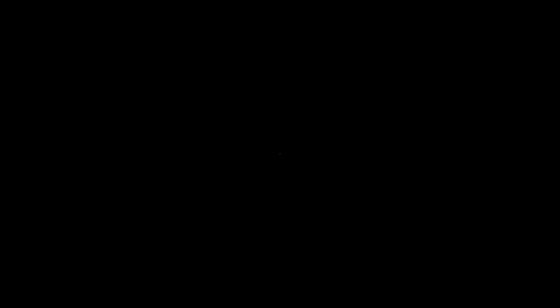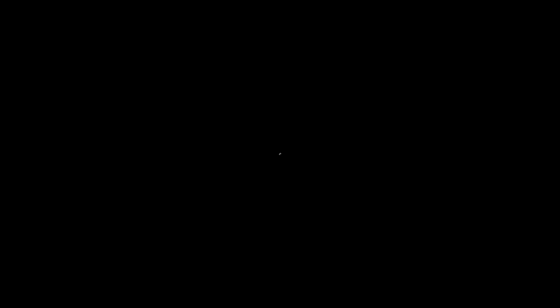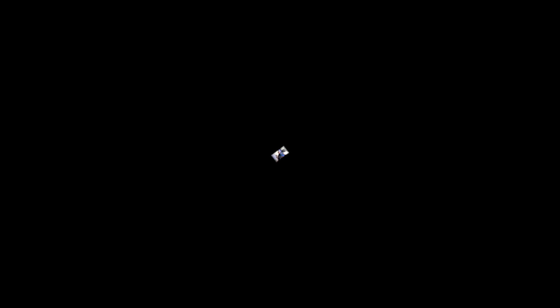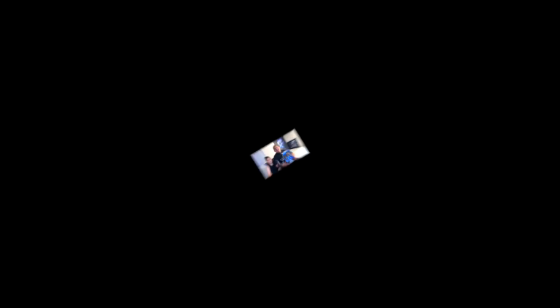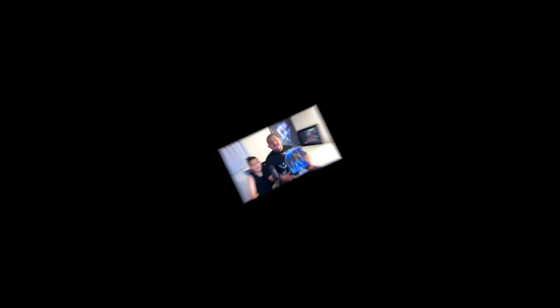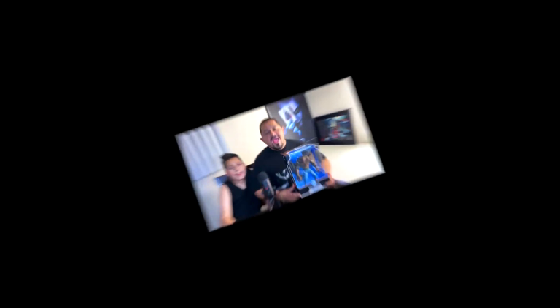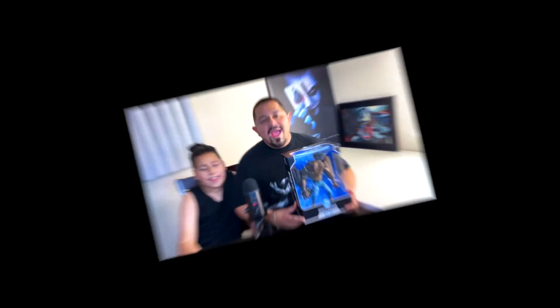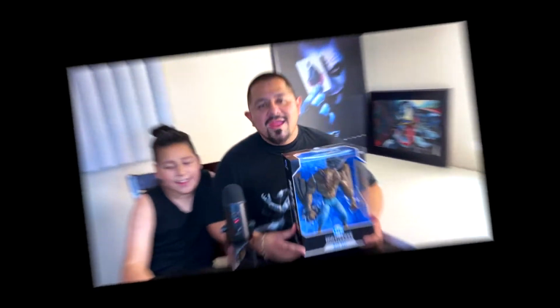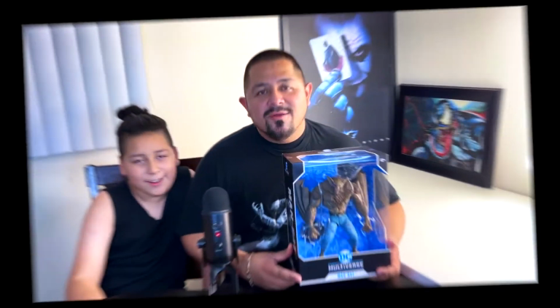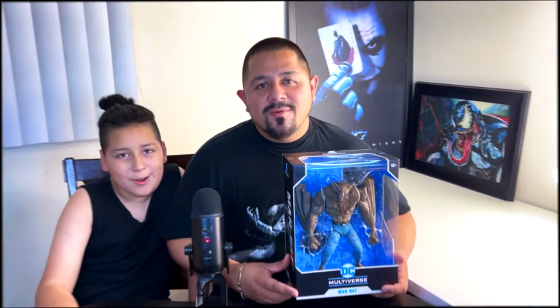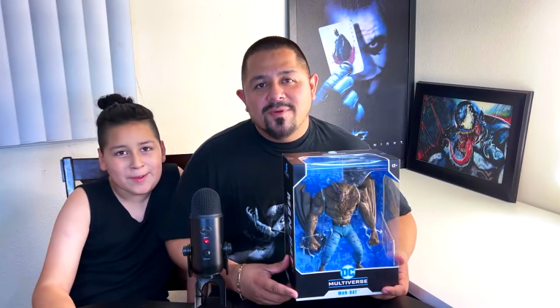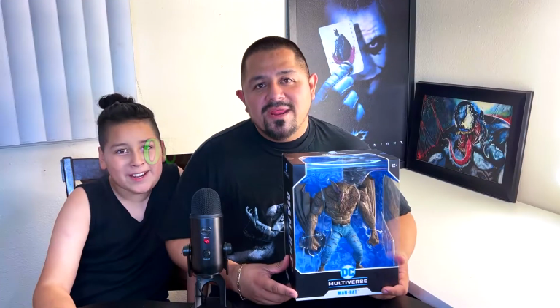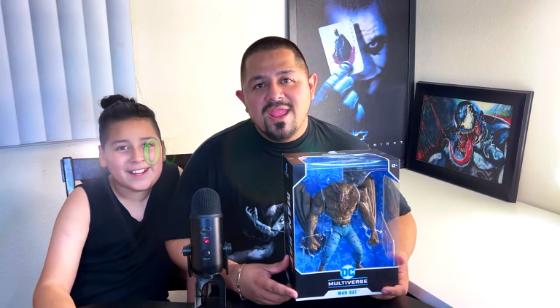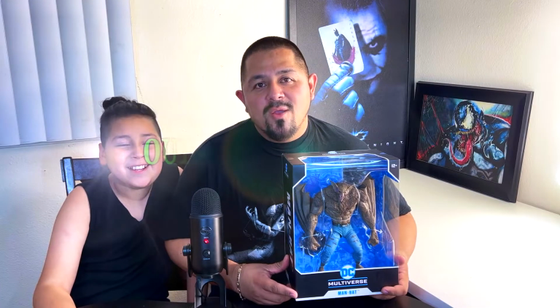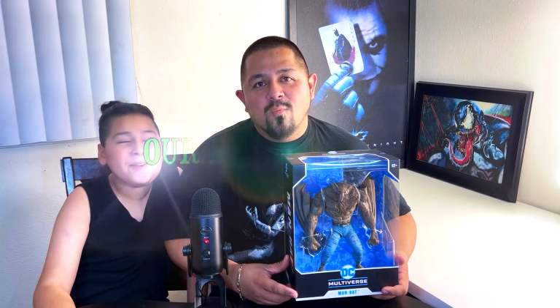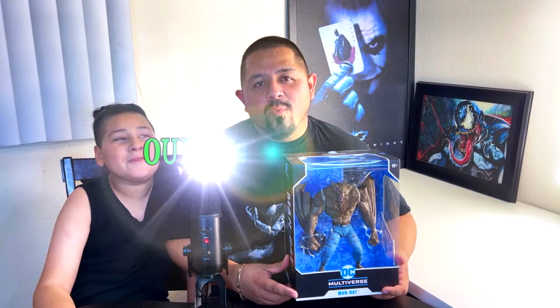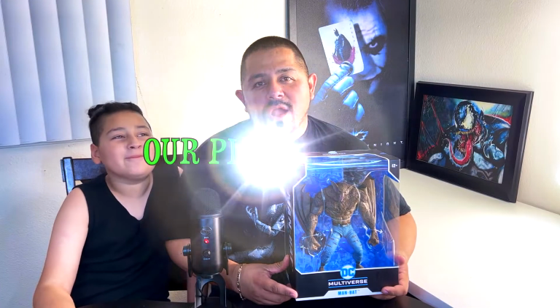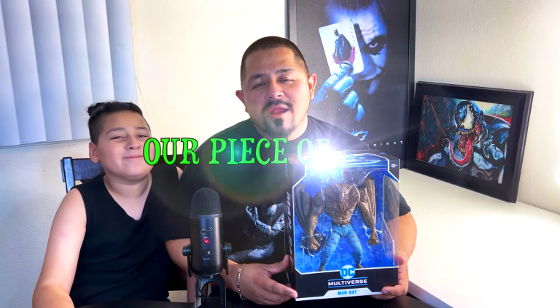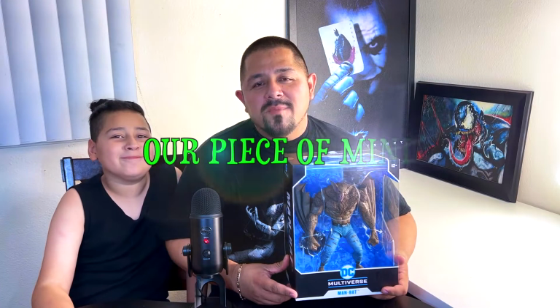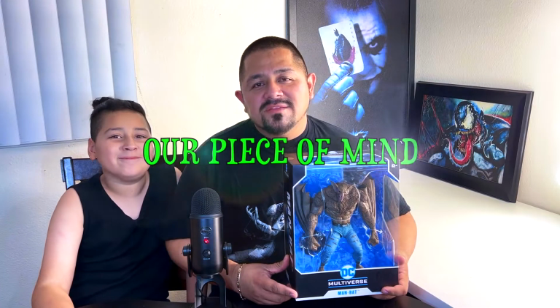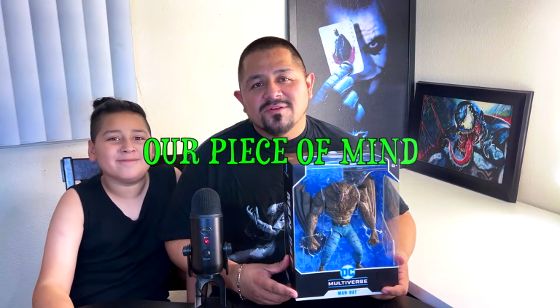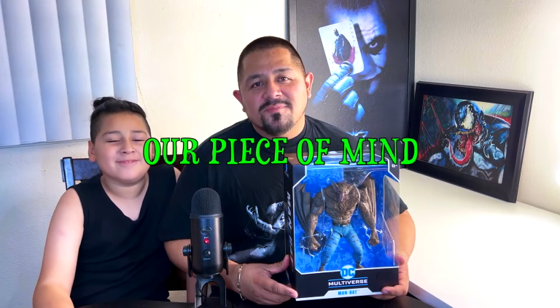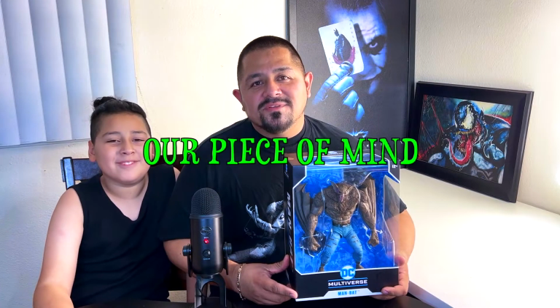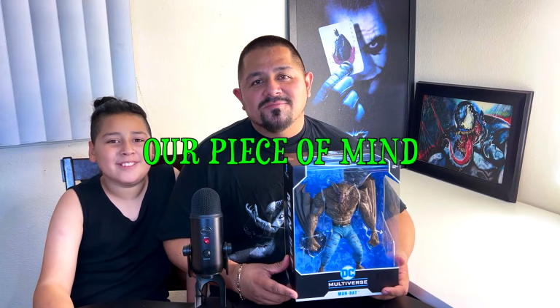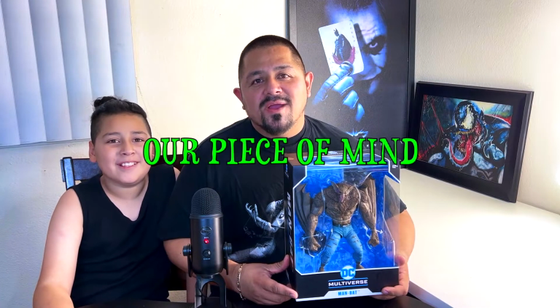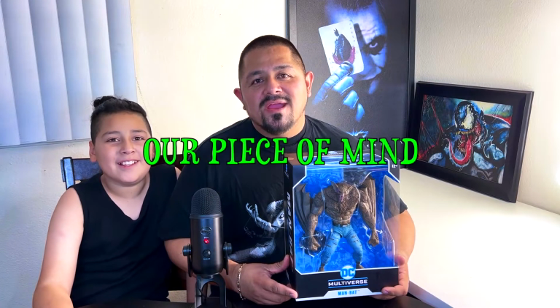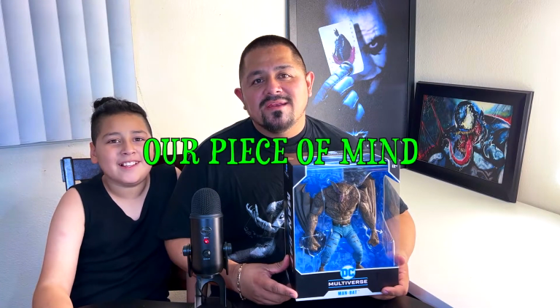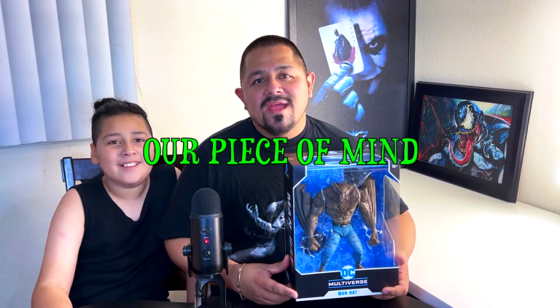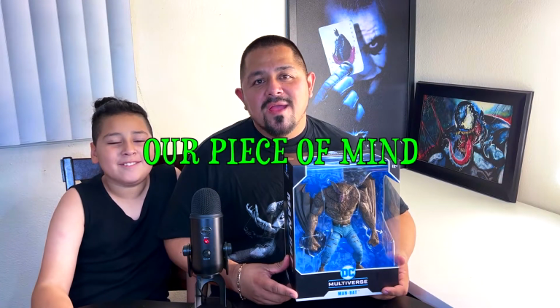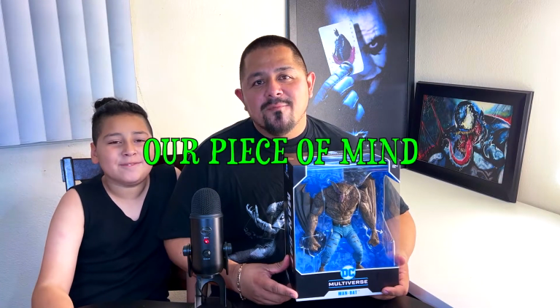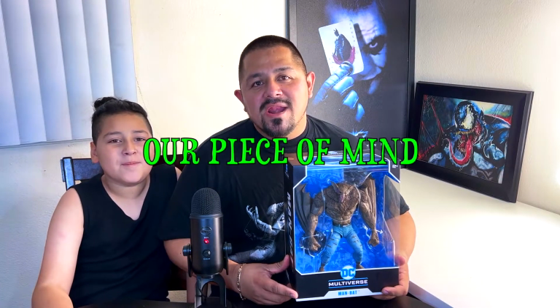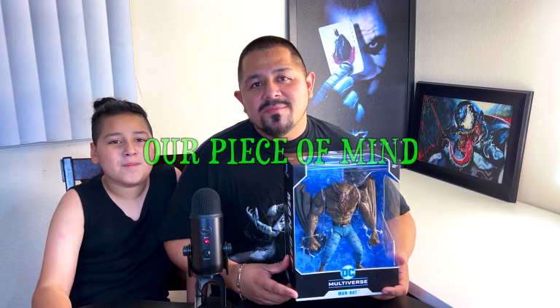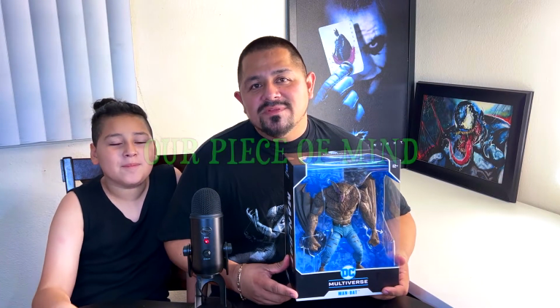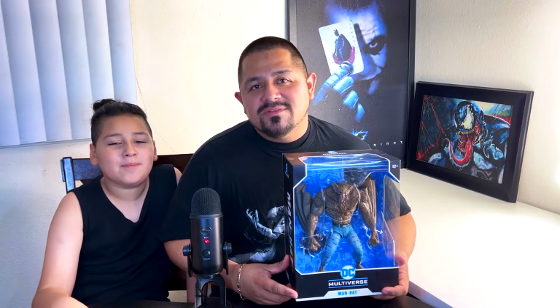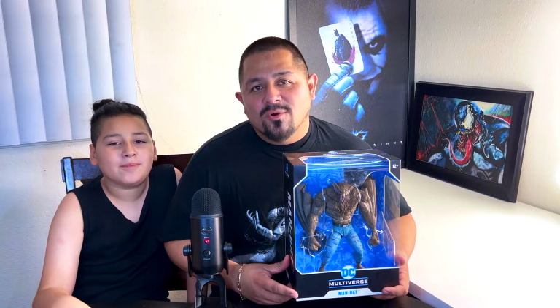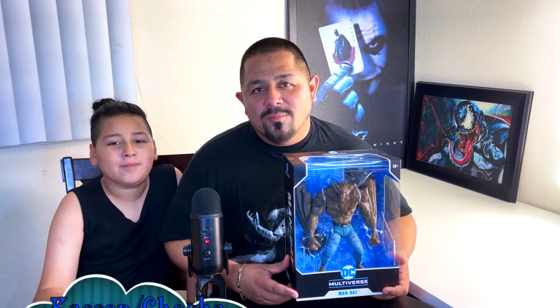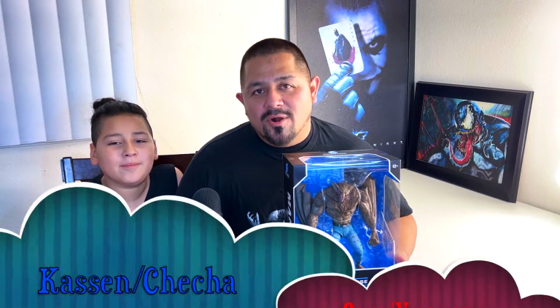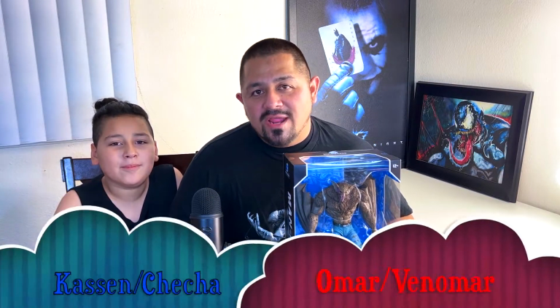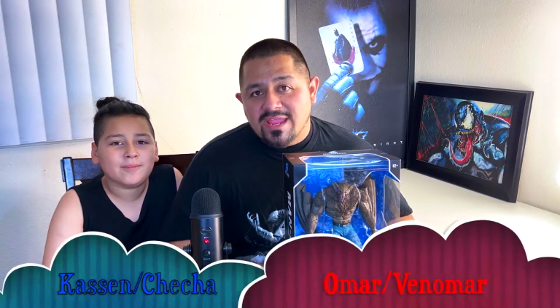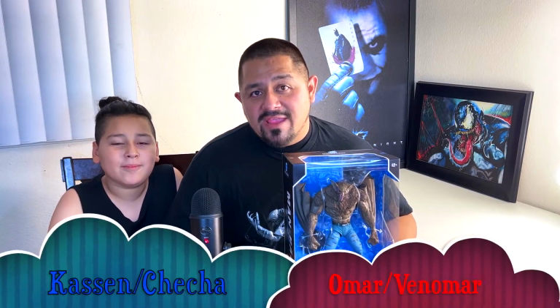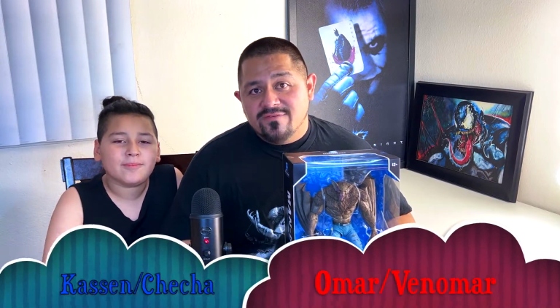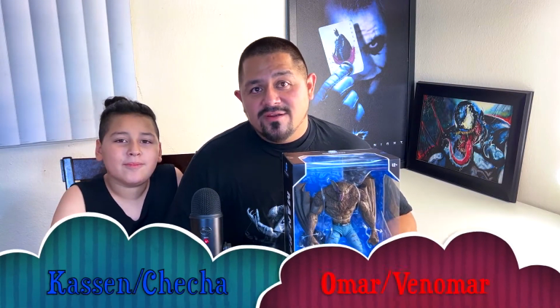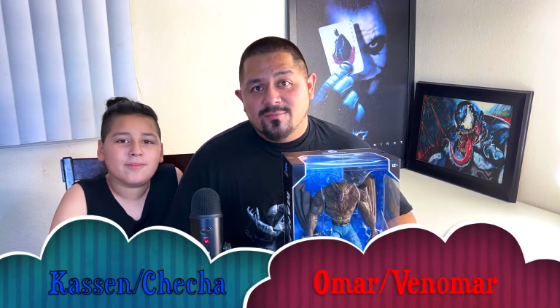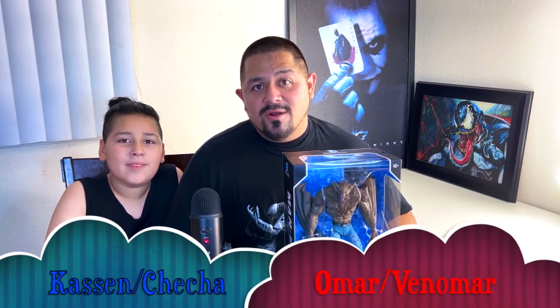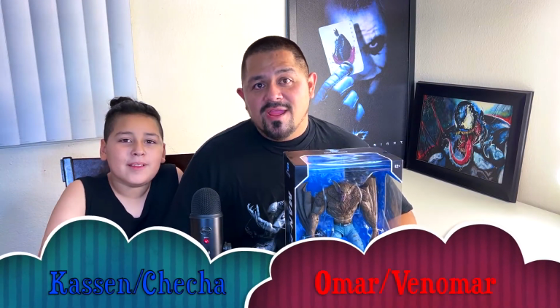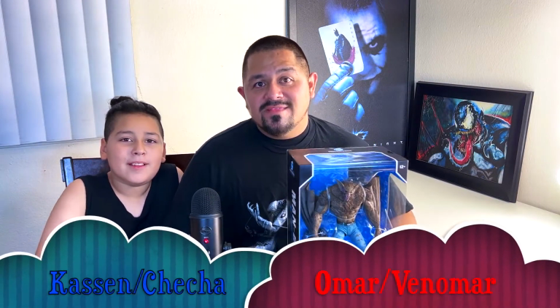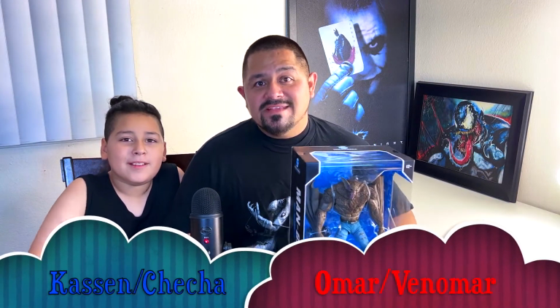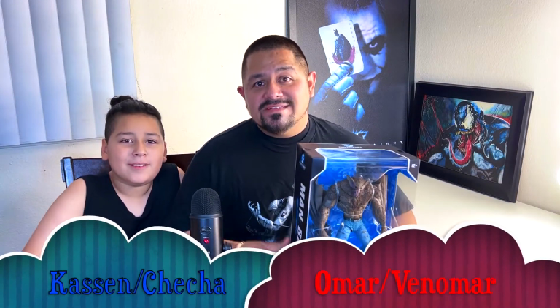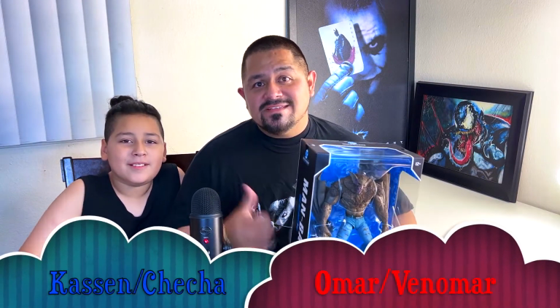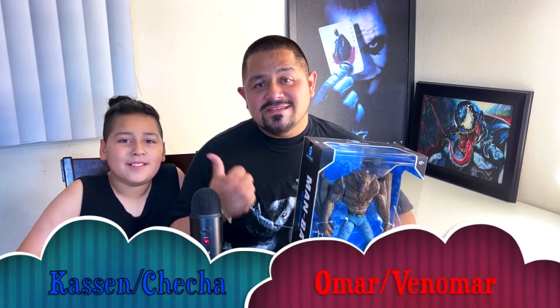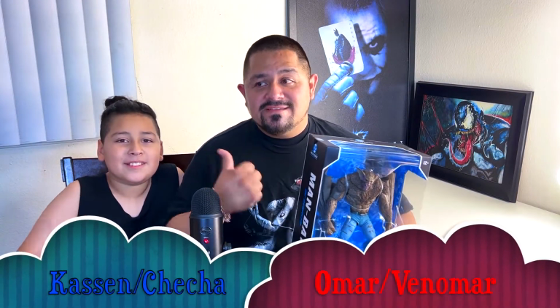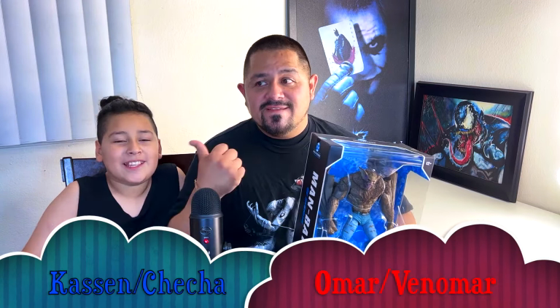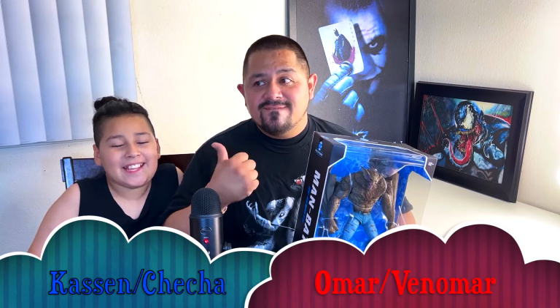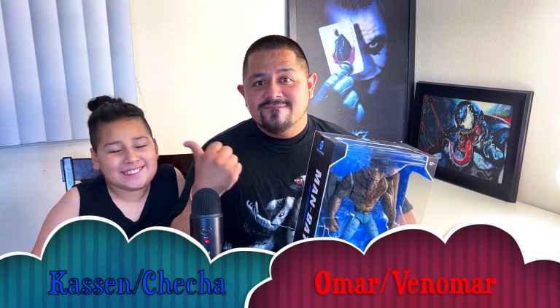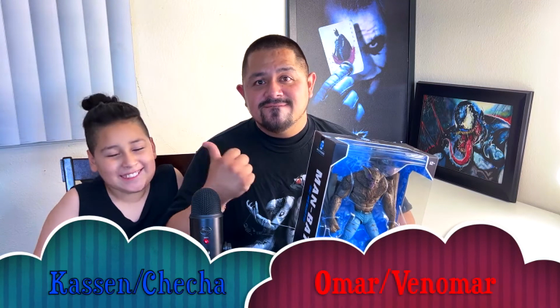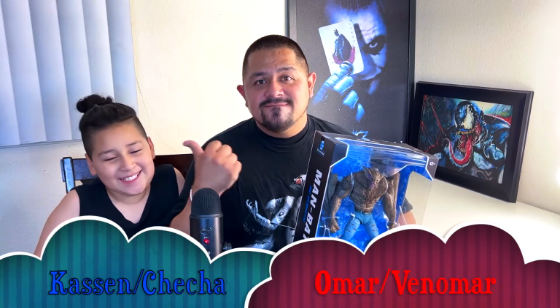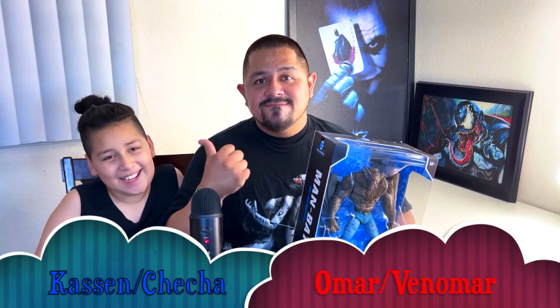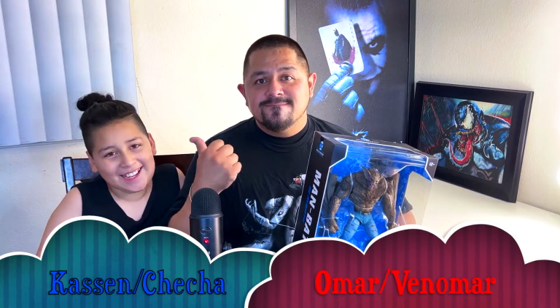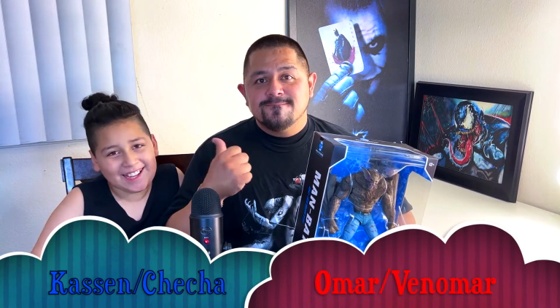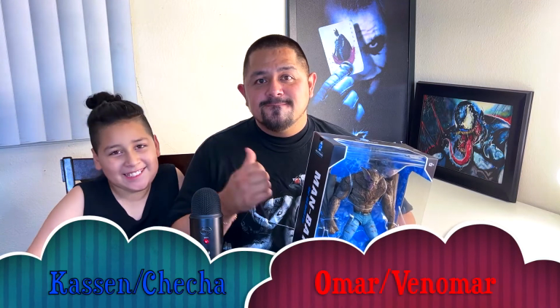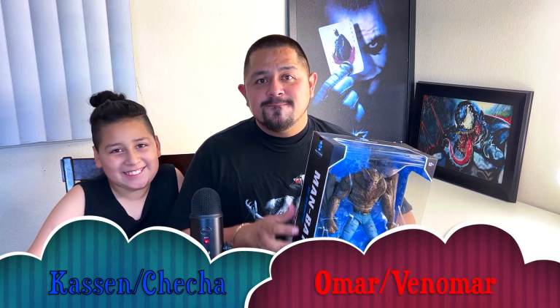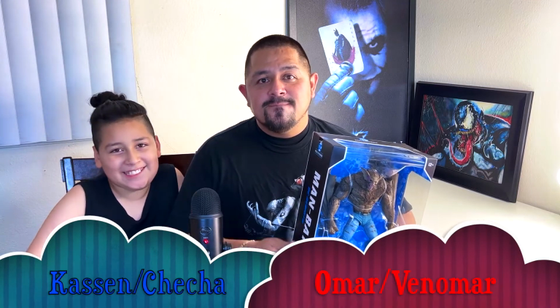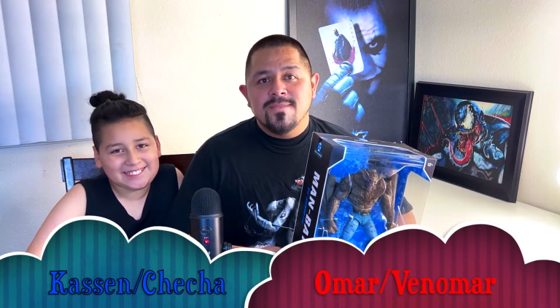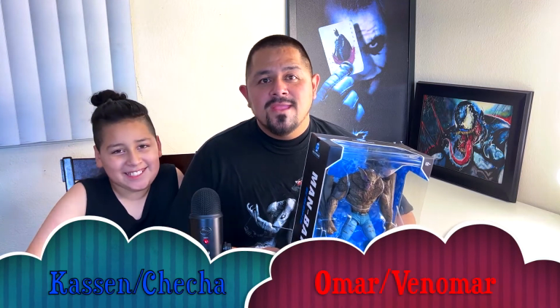Hey everybody, welcome back to our Peace of Mind. My name is Omar aka Venomar and this is Kacen aka Checha.